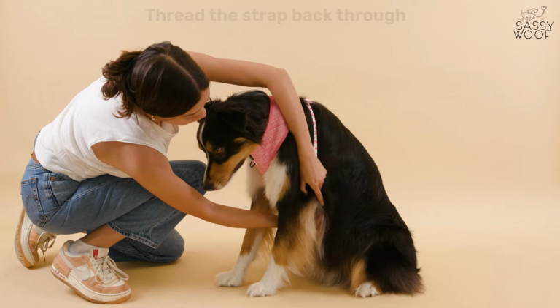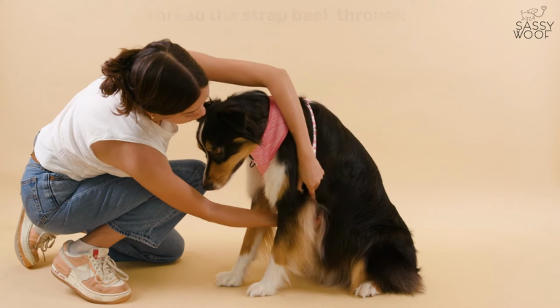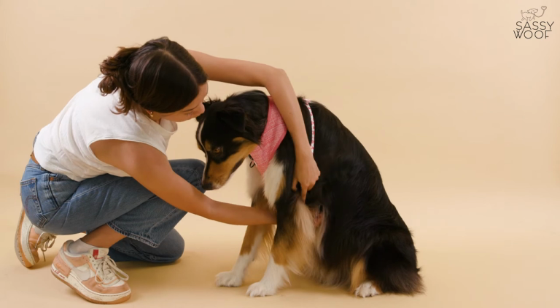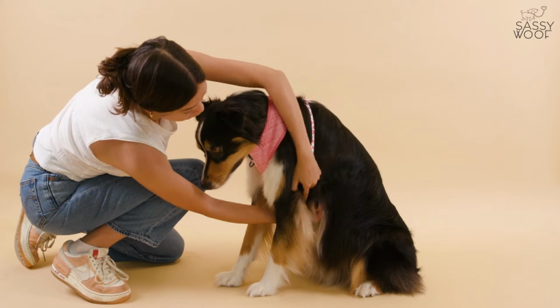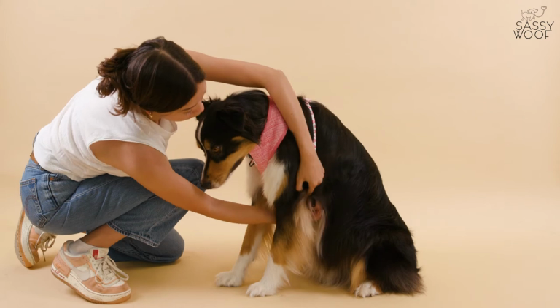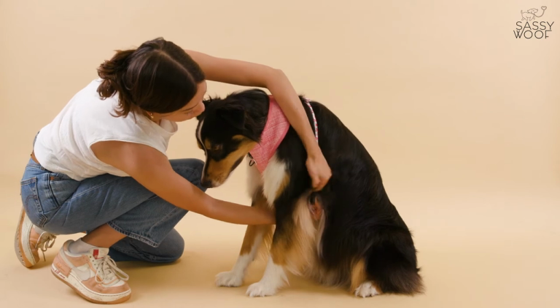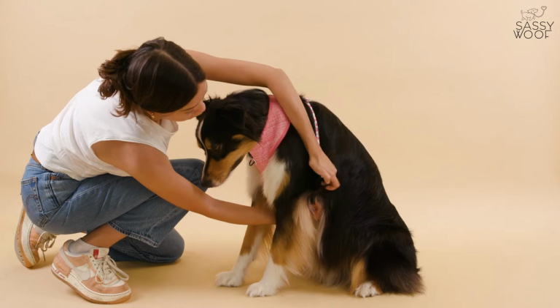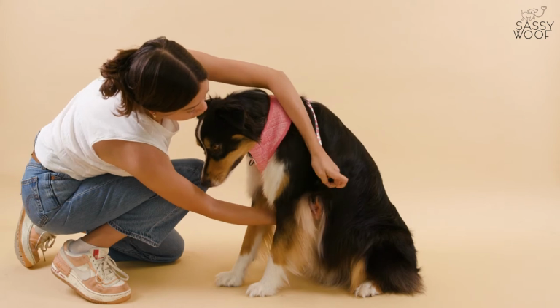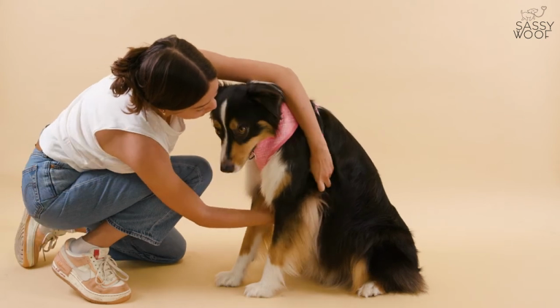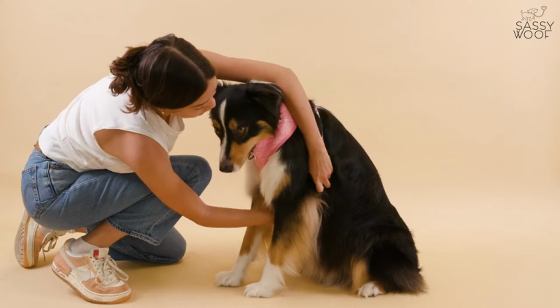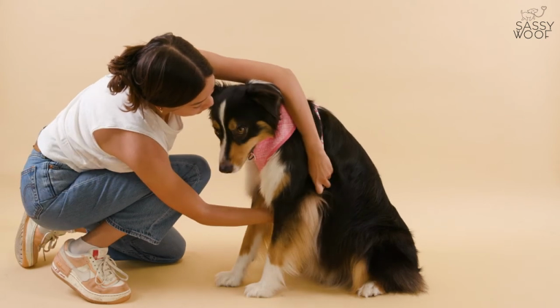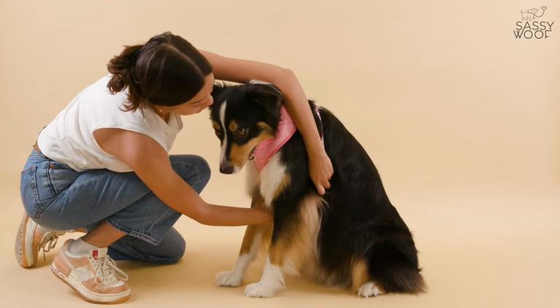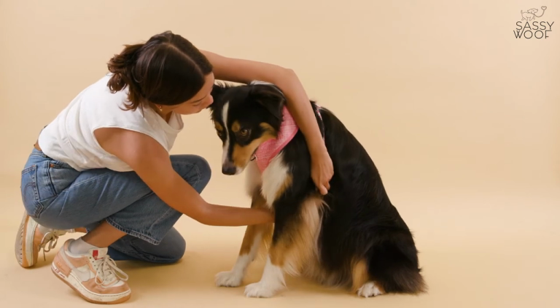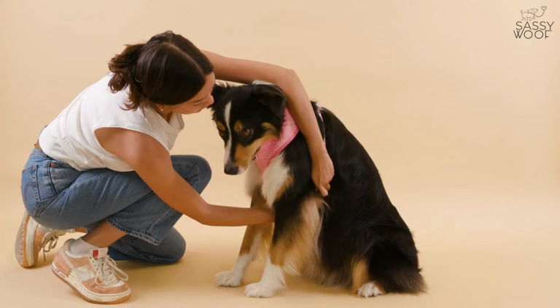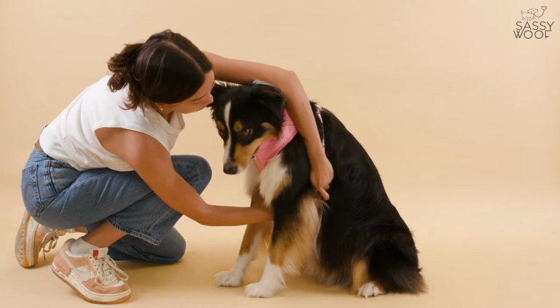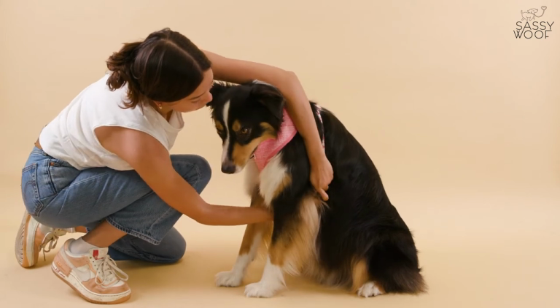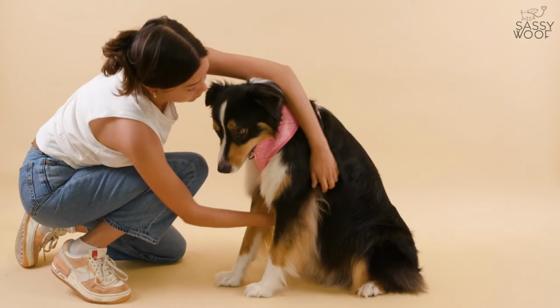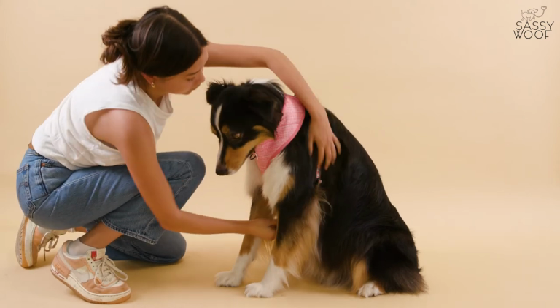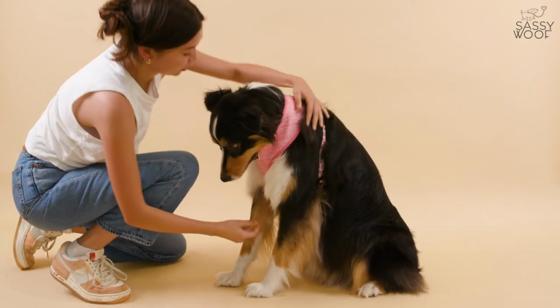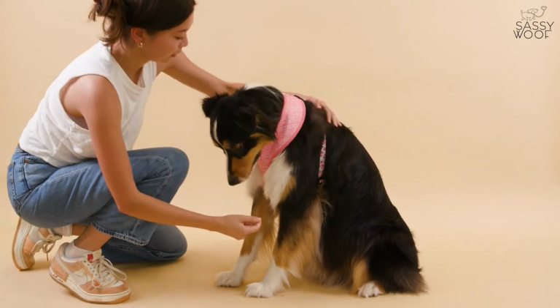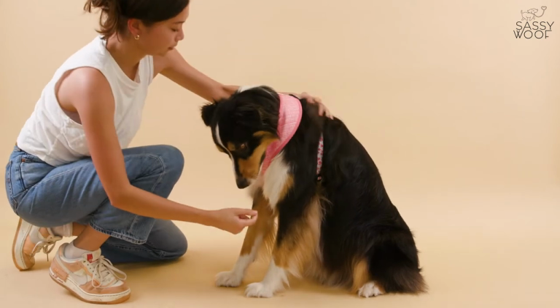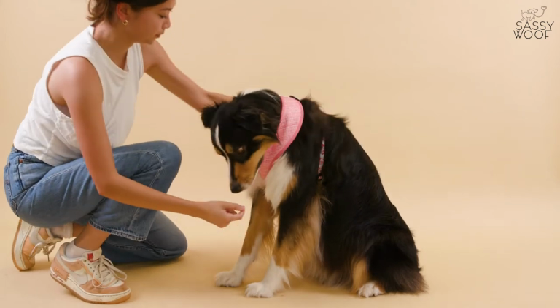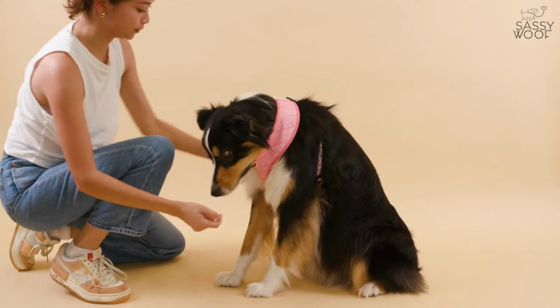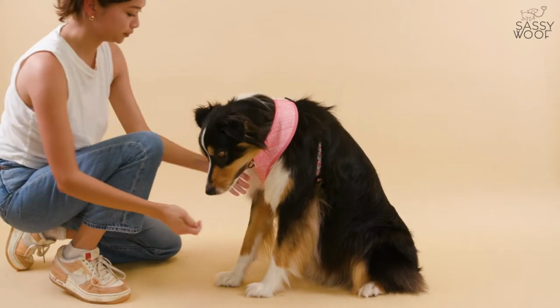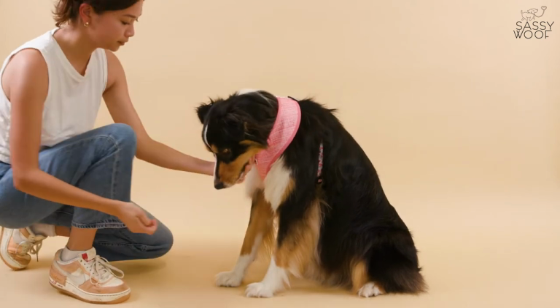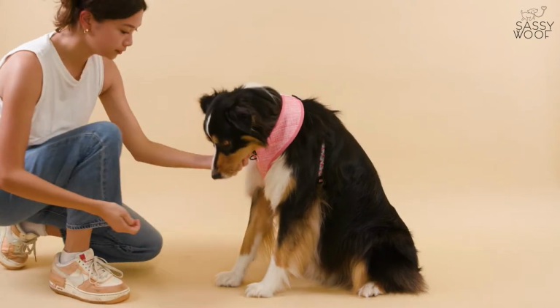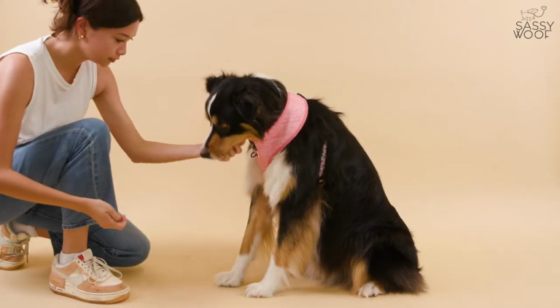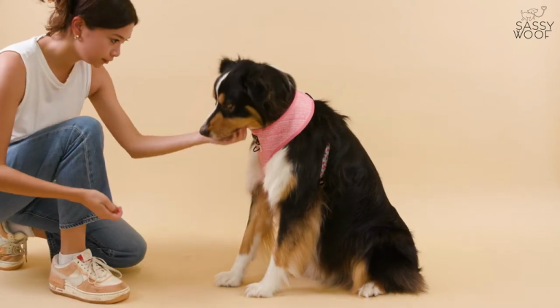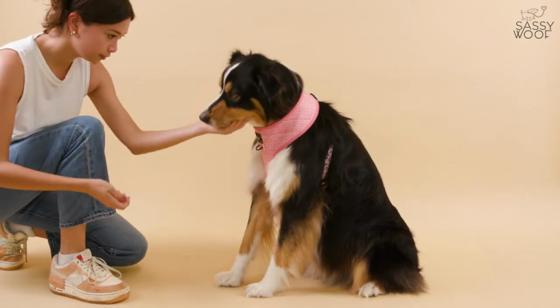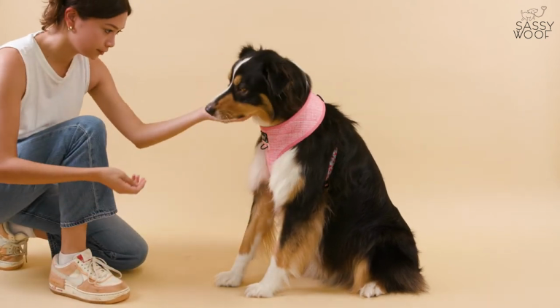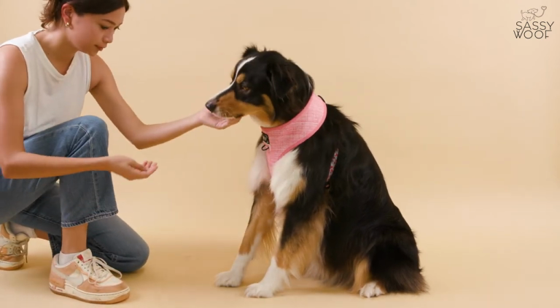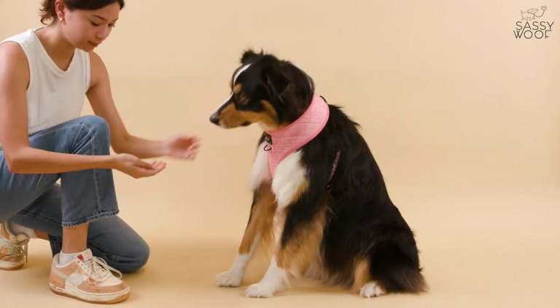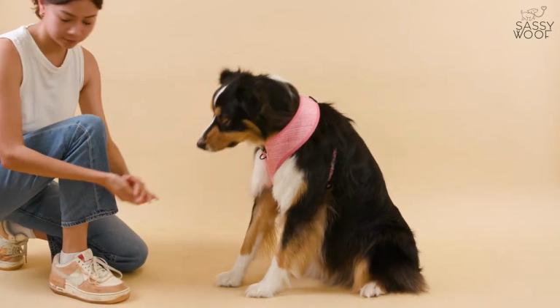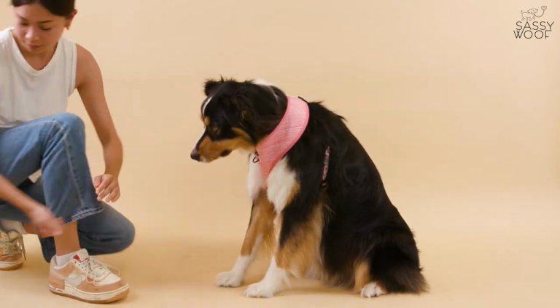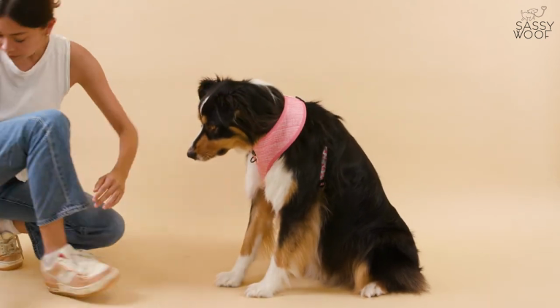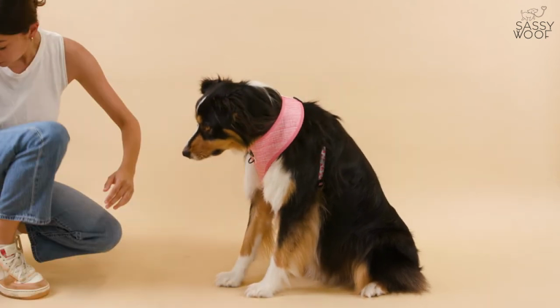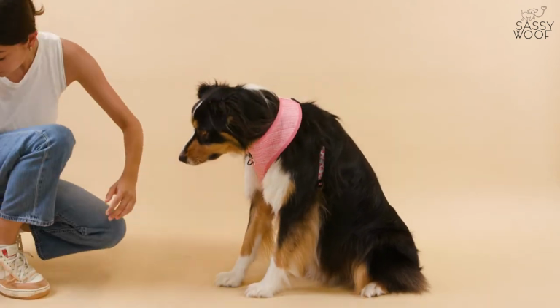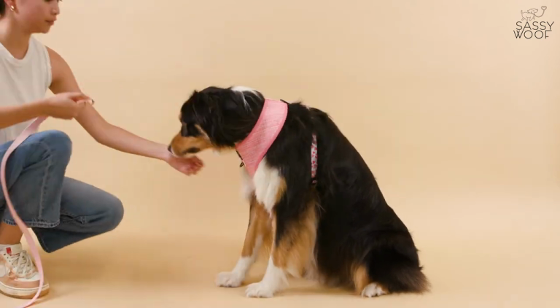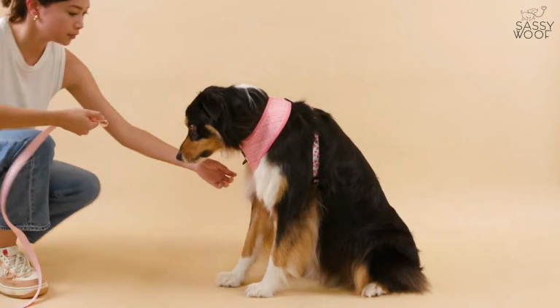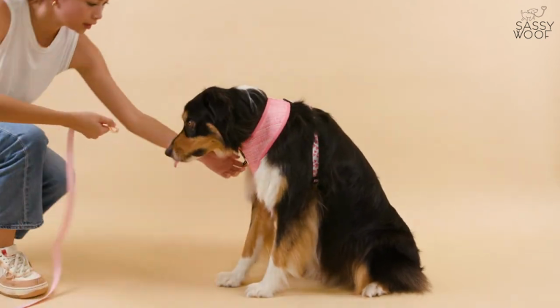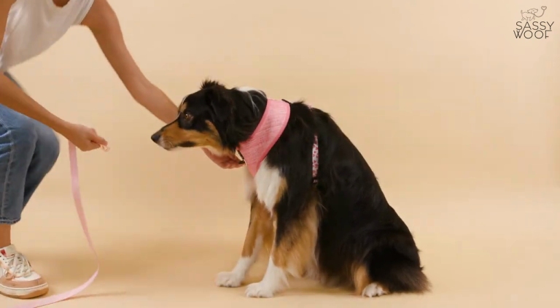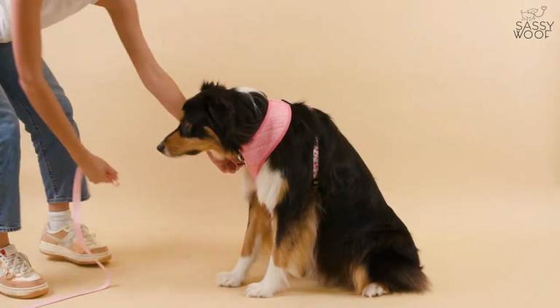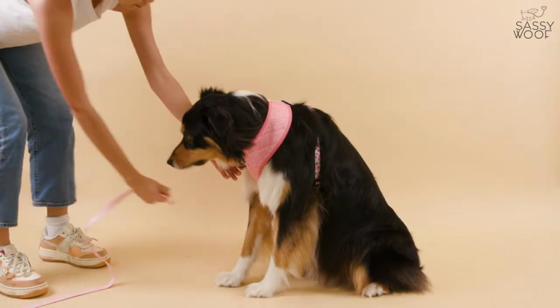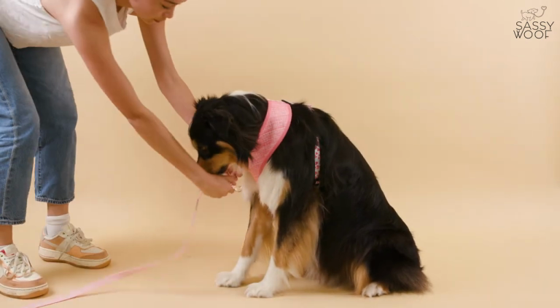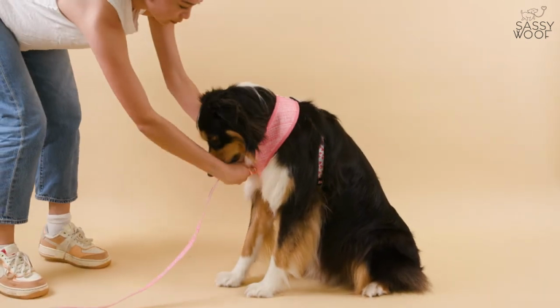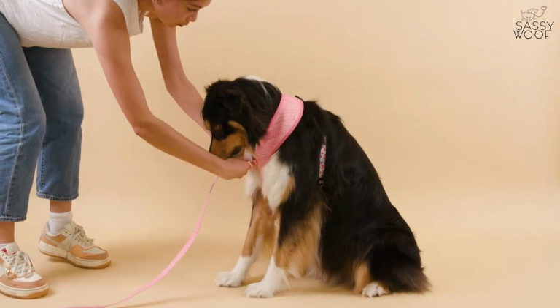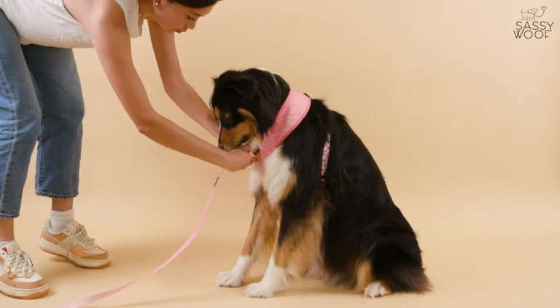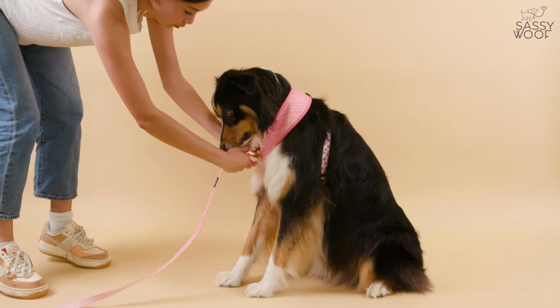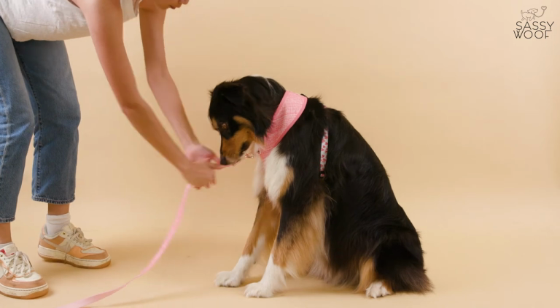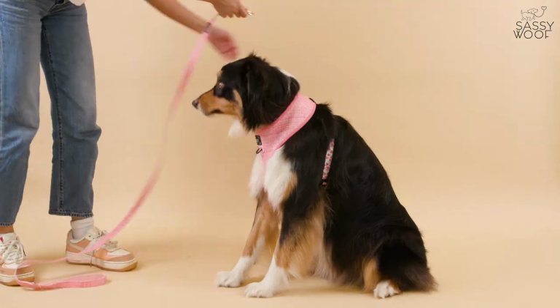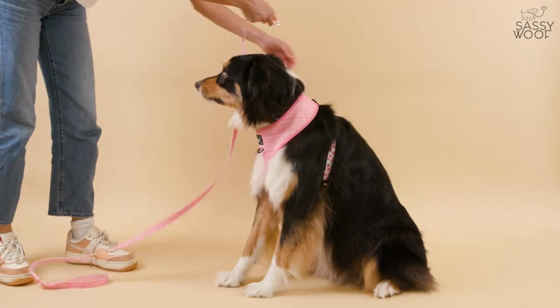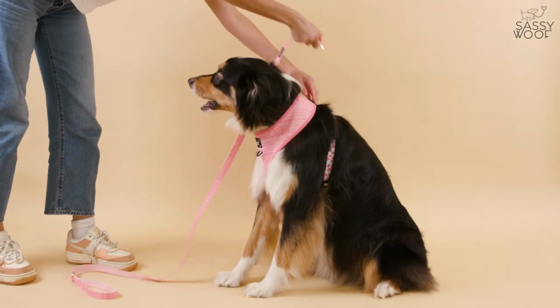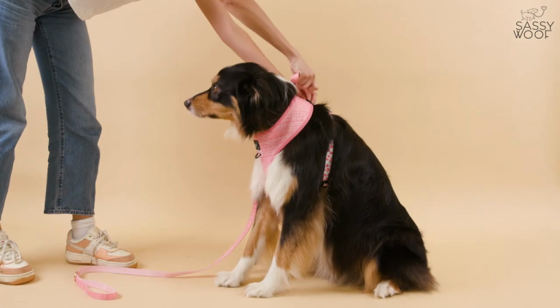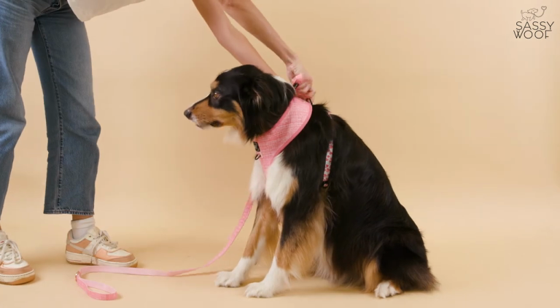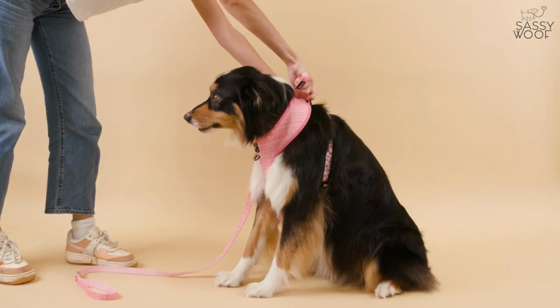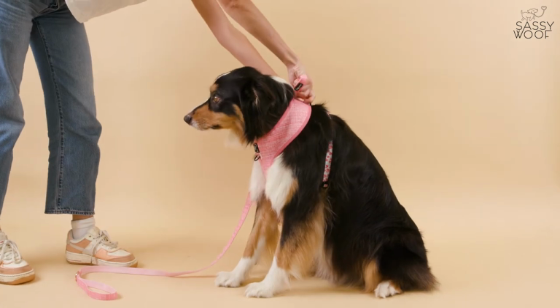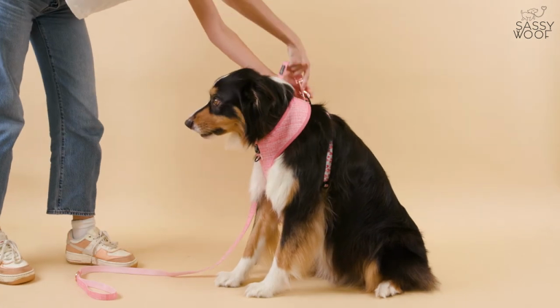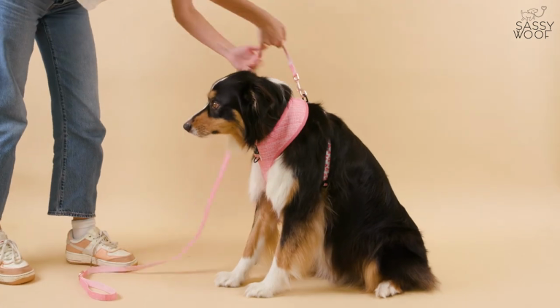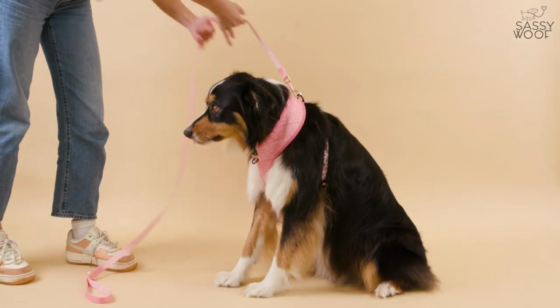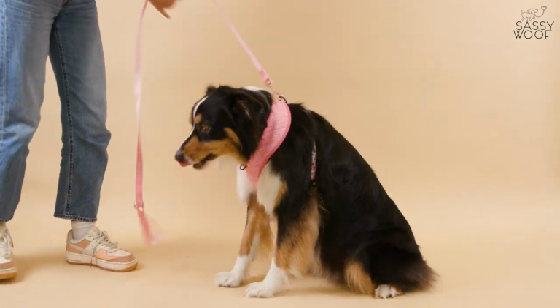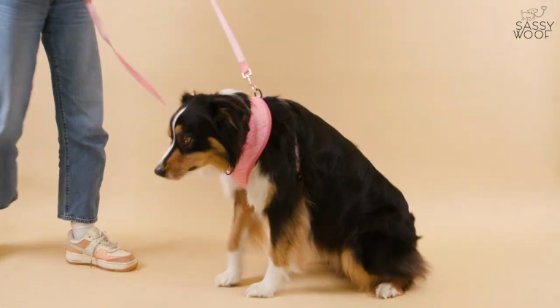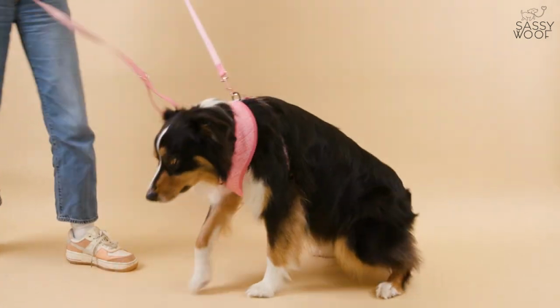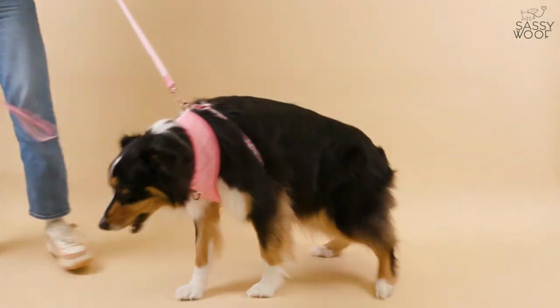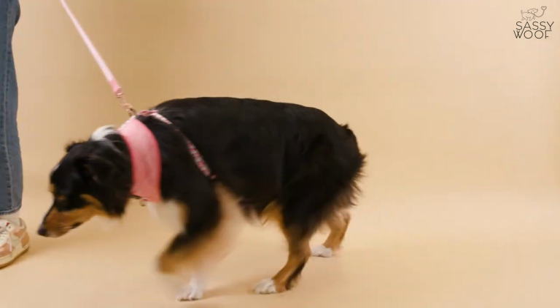Once you make sure it's the perfect fit, clip it and it's secure. Now attach your favorite leash to either D-ring and we are ready to go.